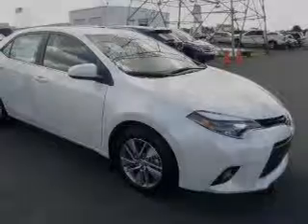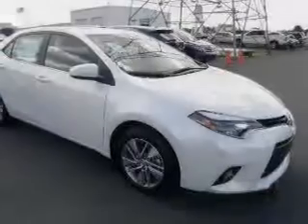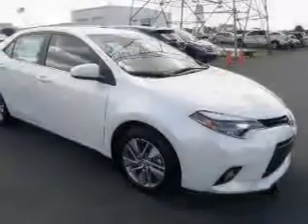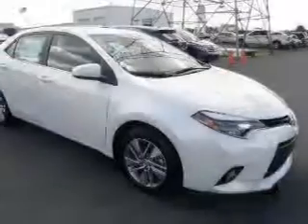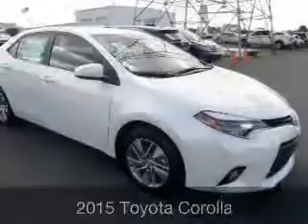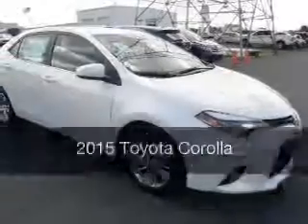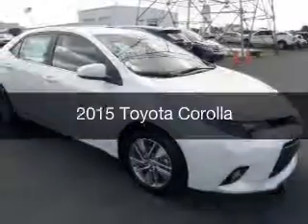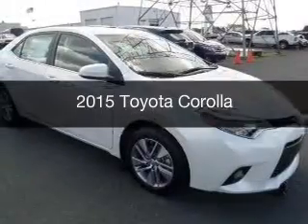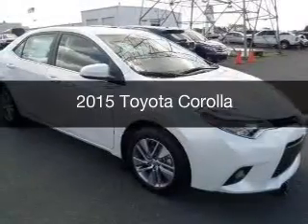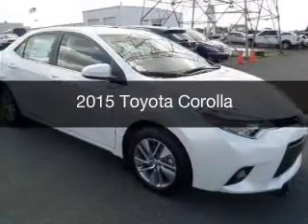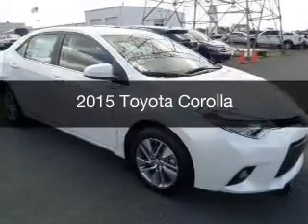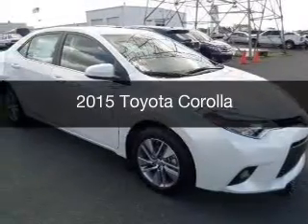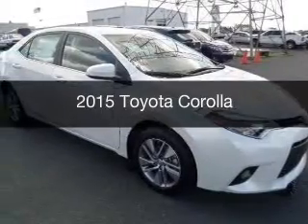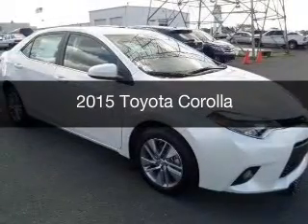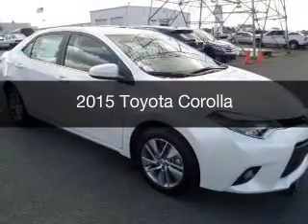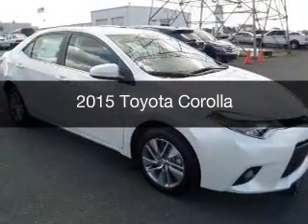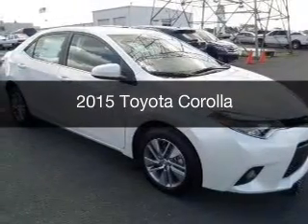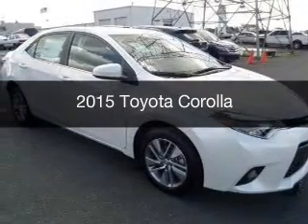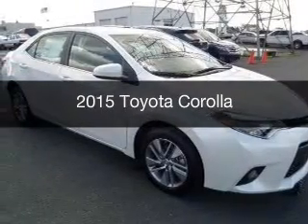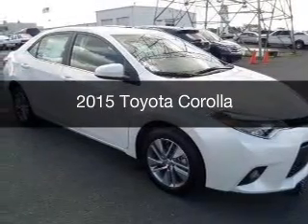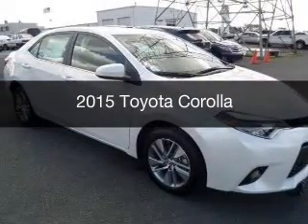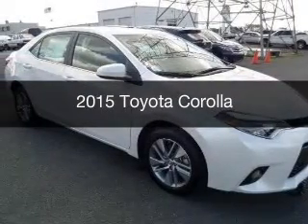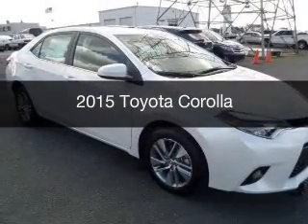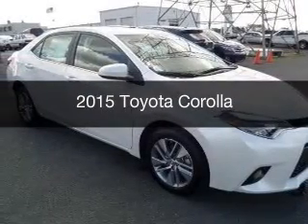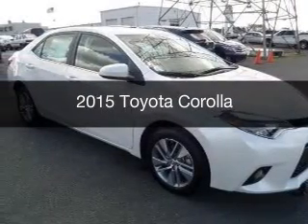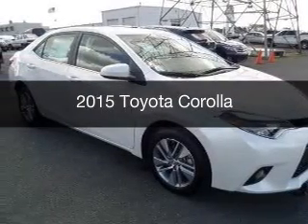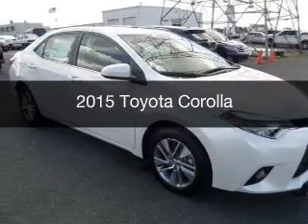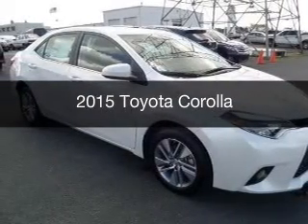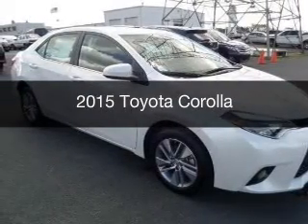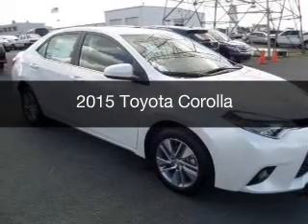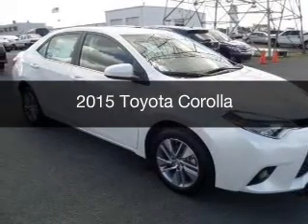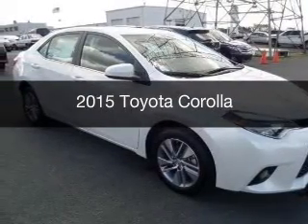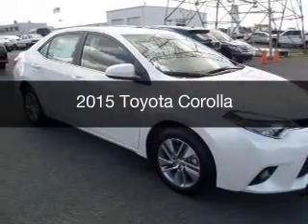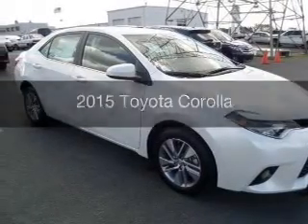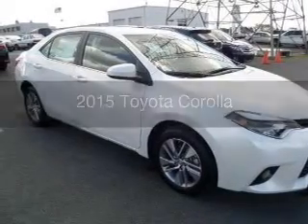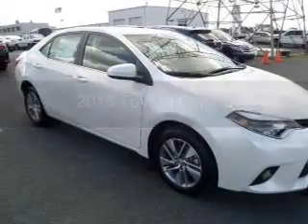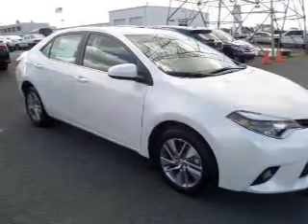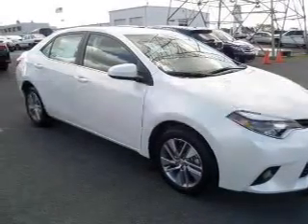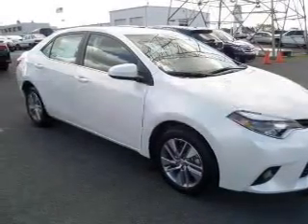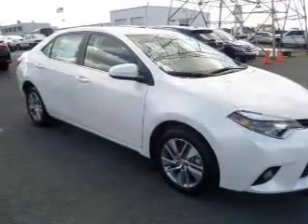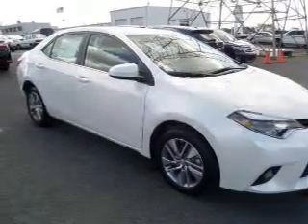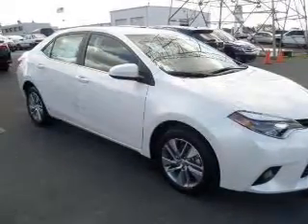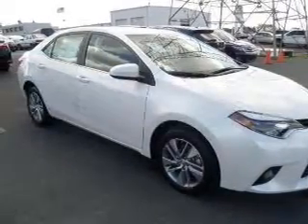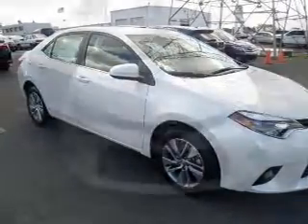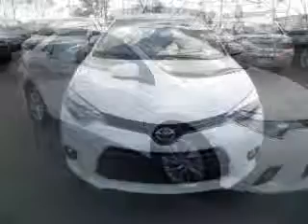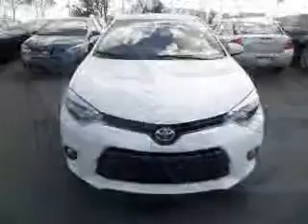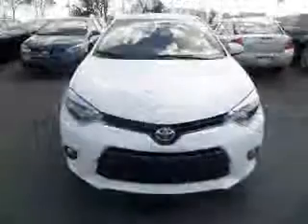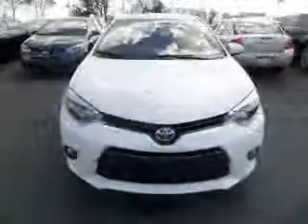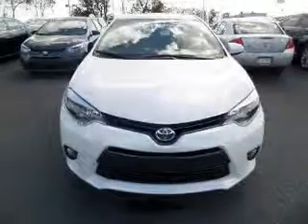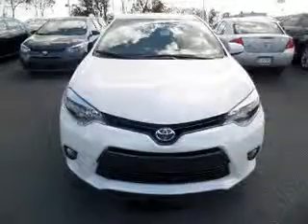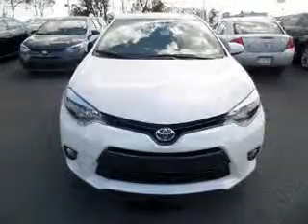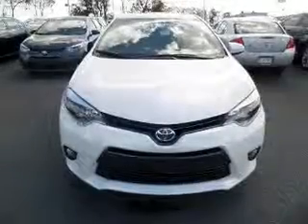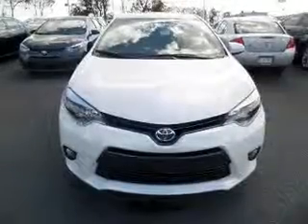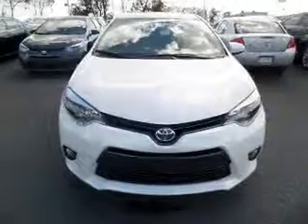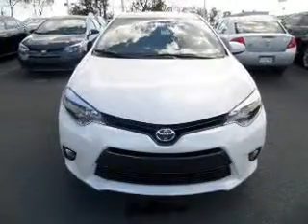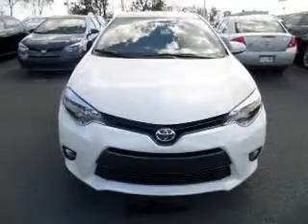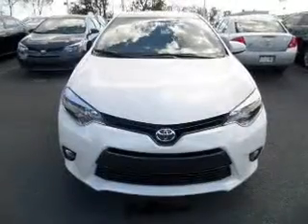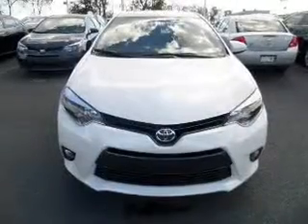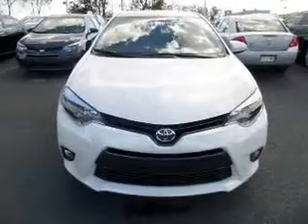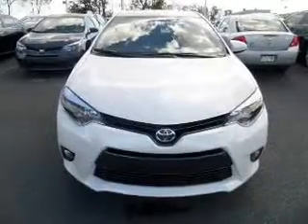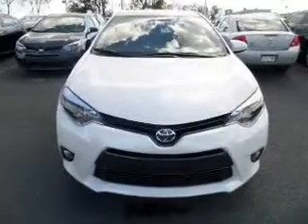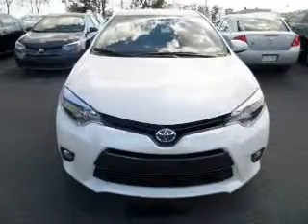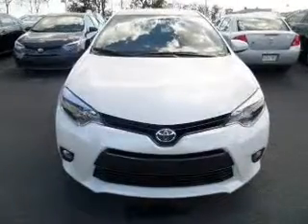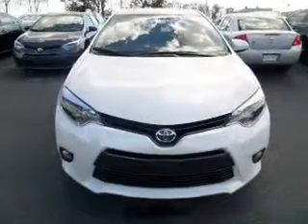This could be the vehicle you're looking for. Powered by front-wheel drive, a 1.8-liter, four-cylinder engine.